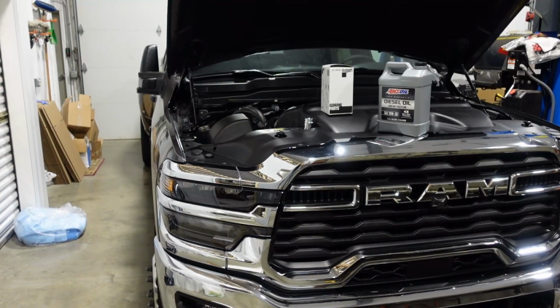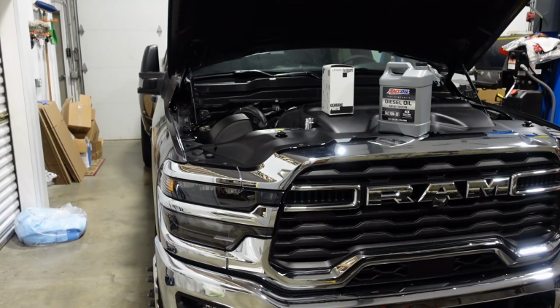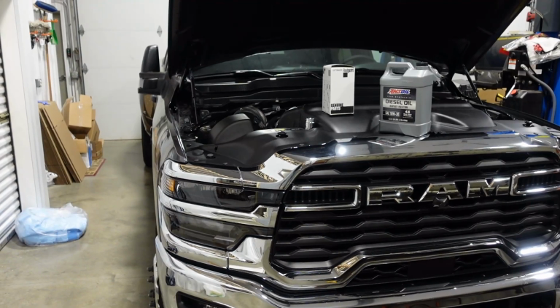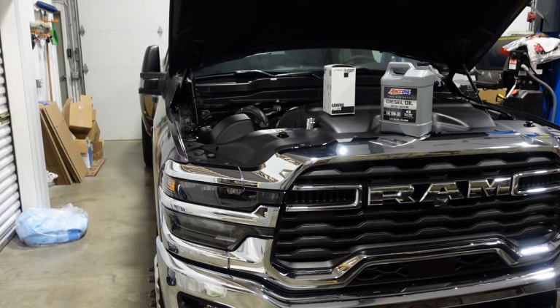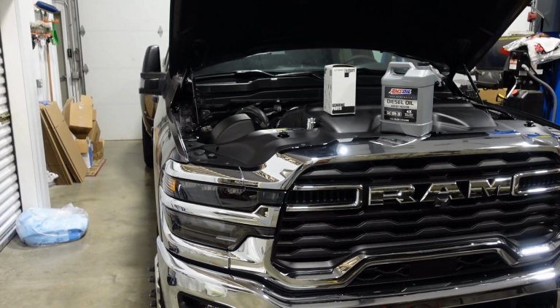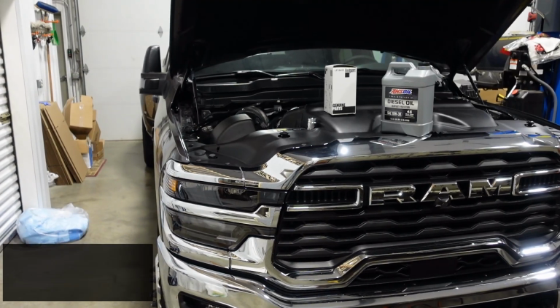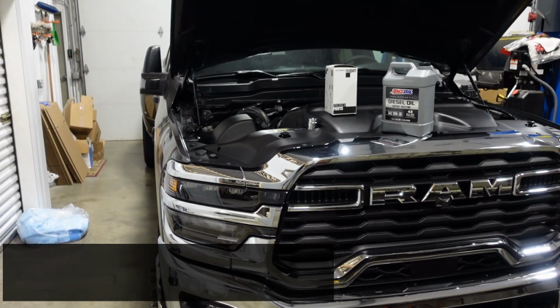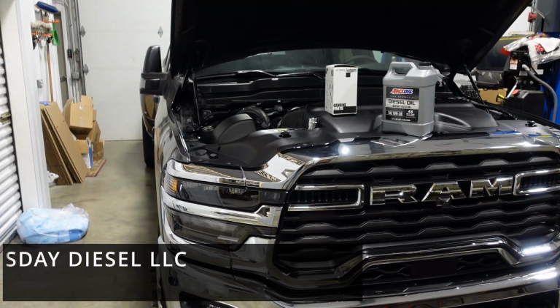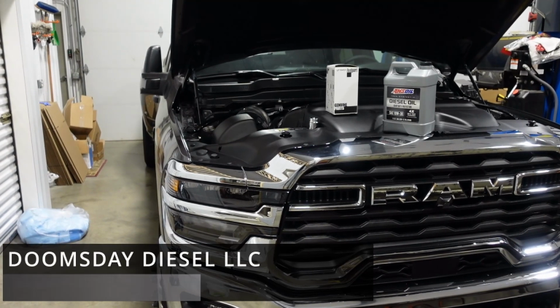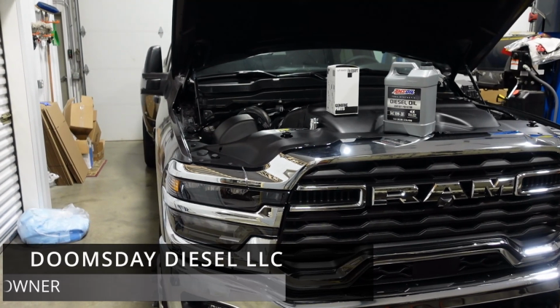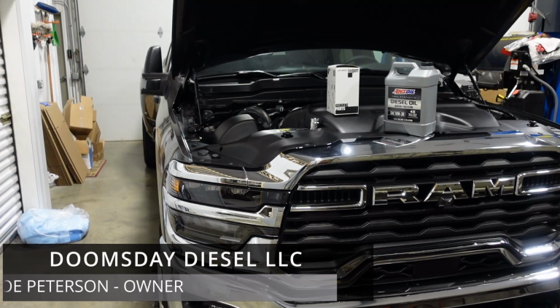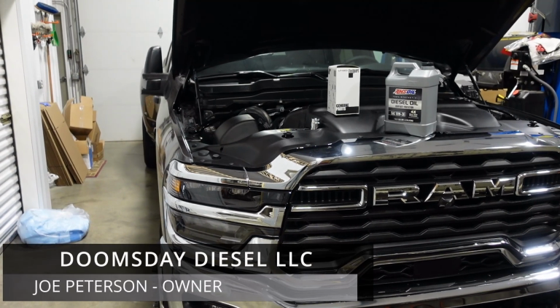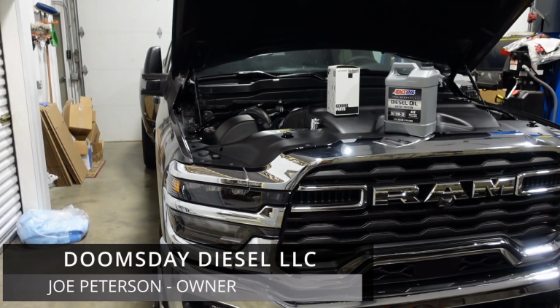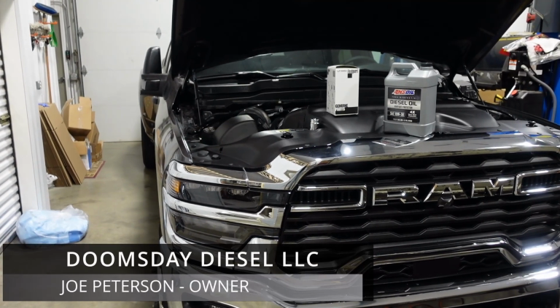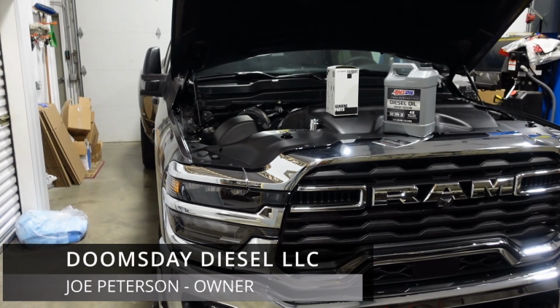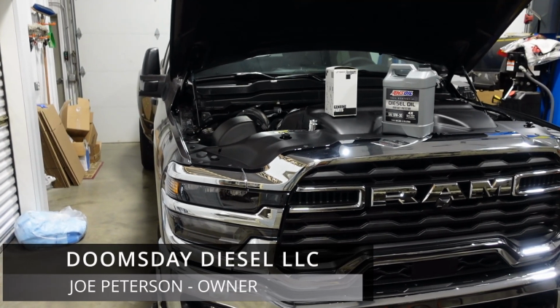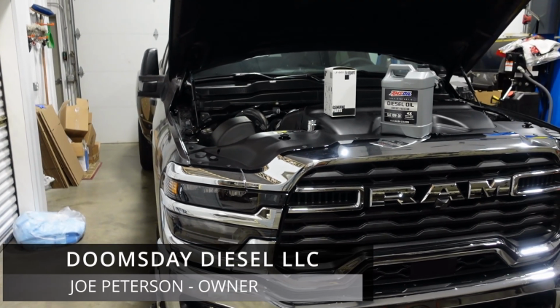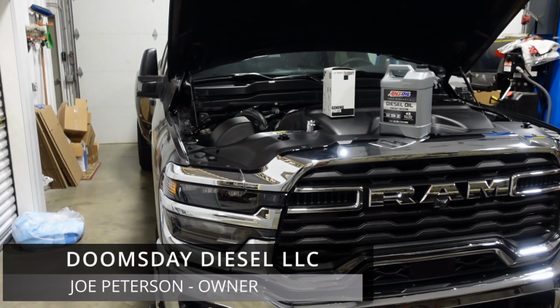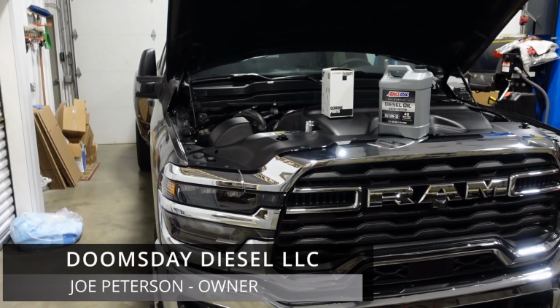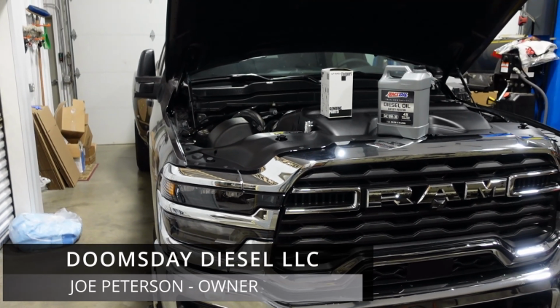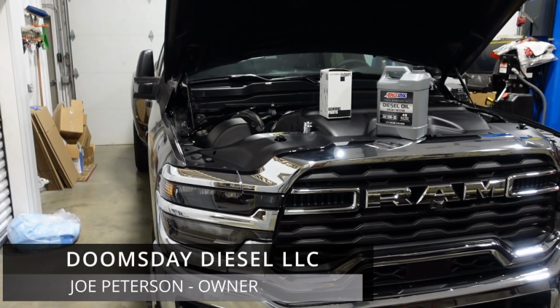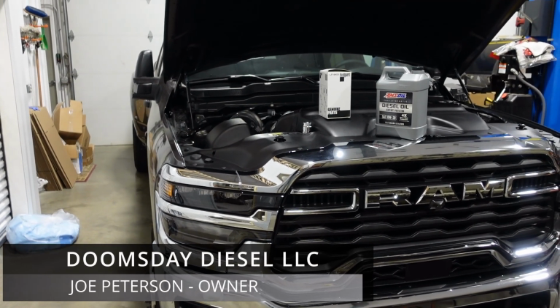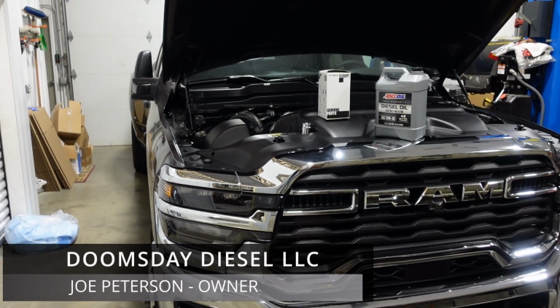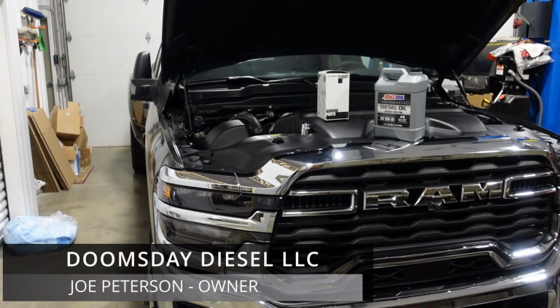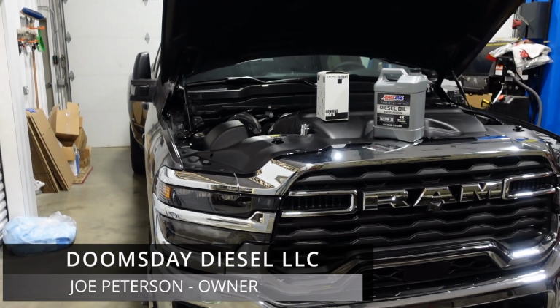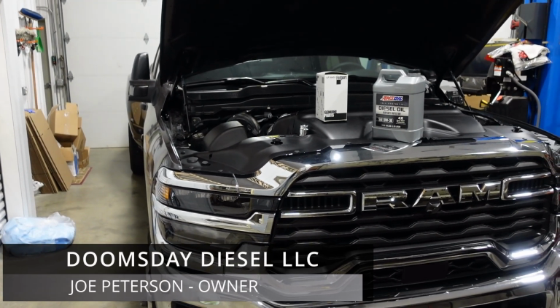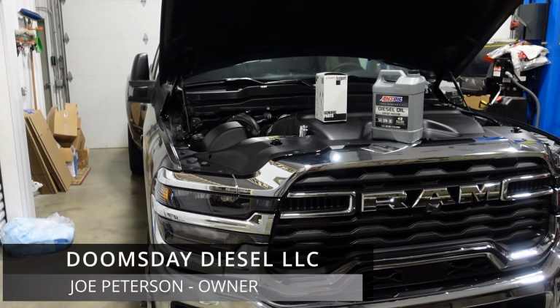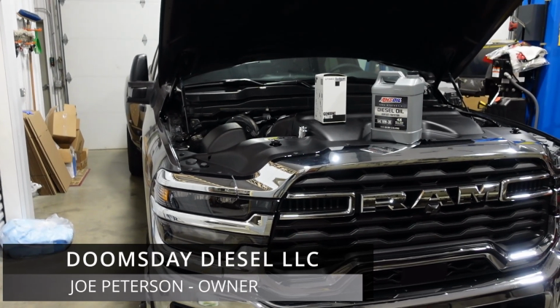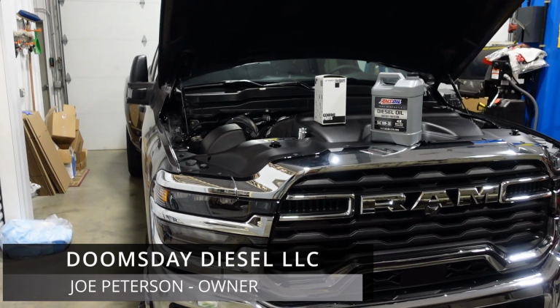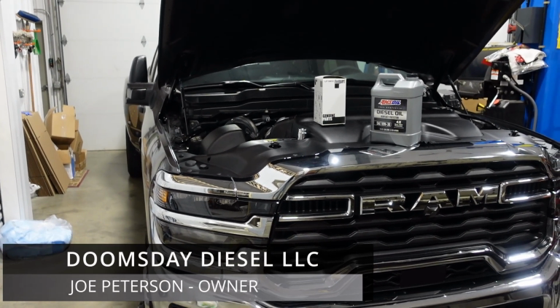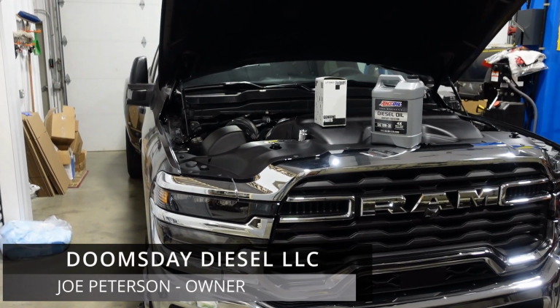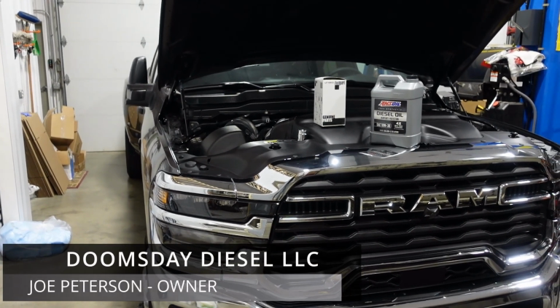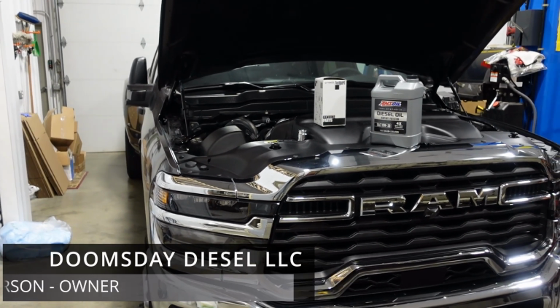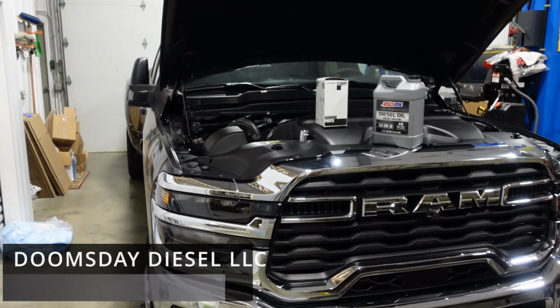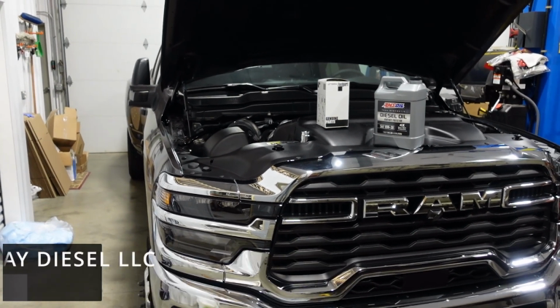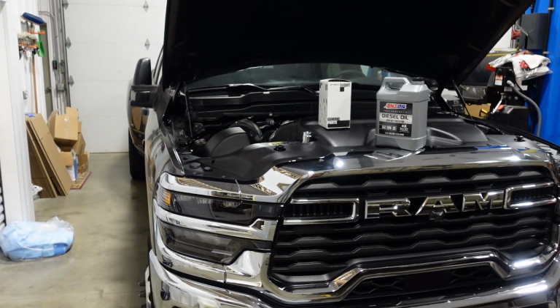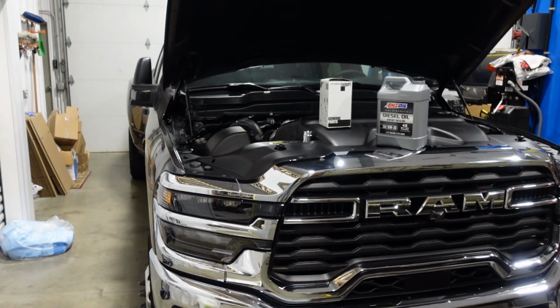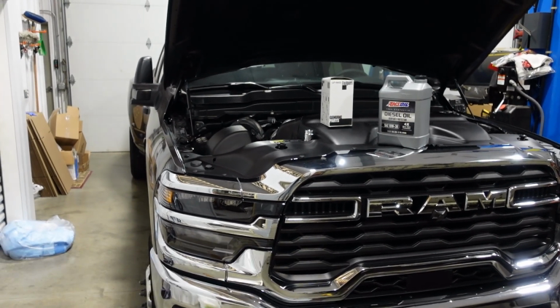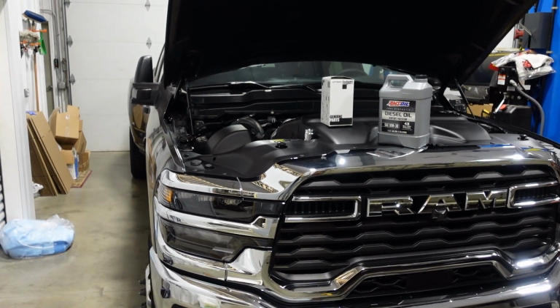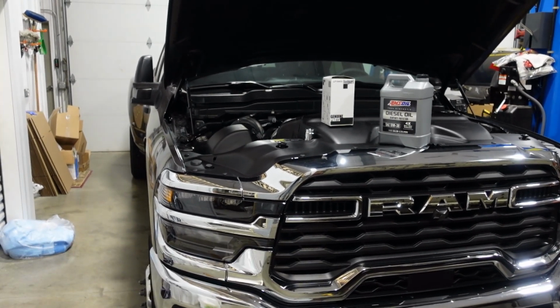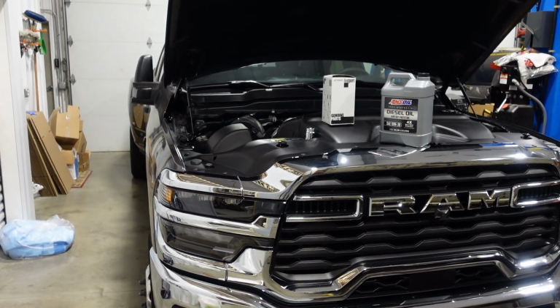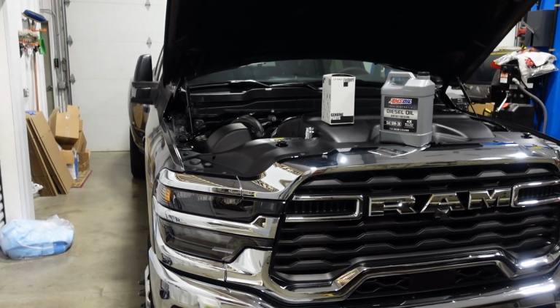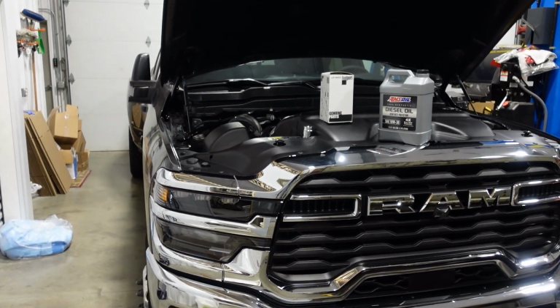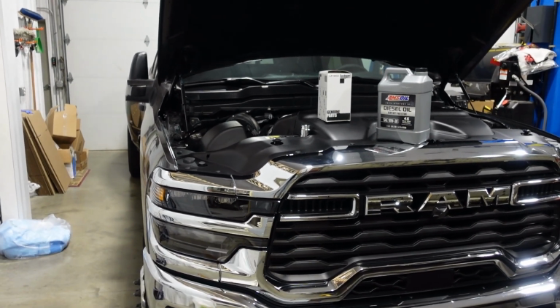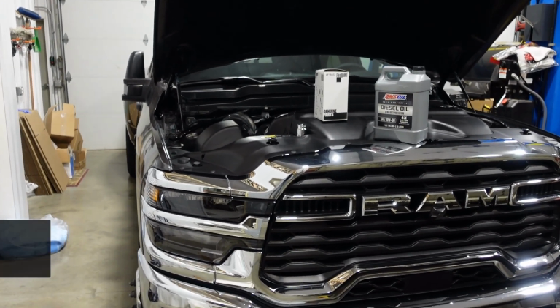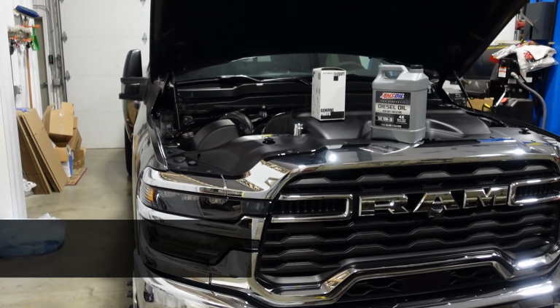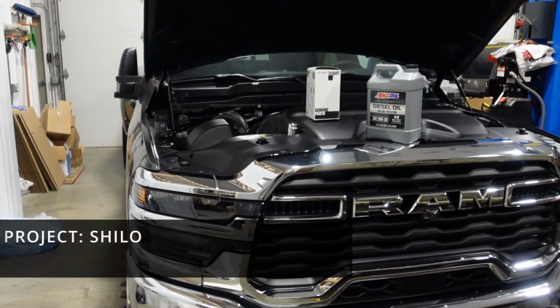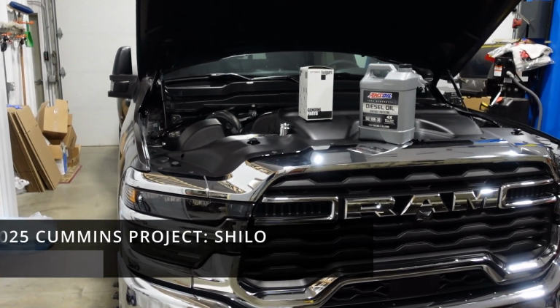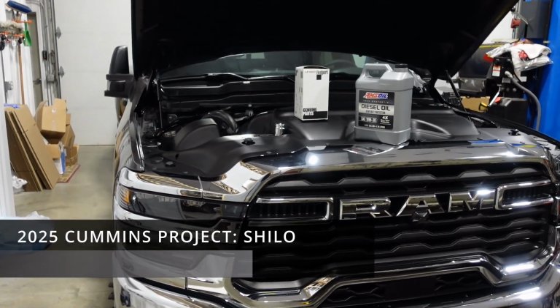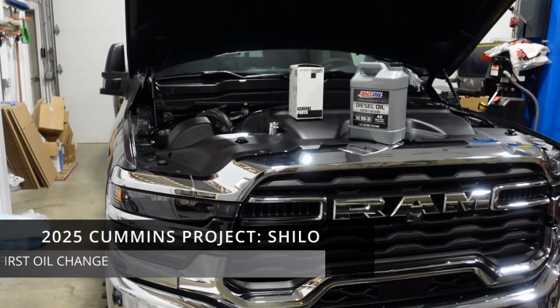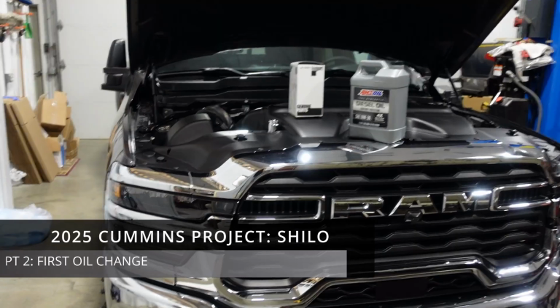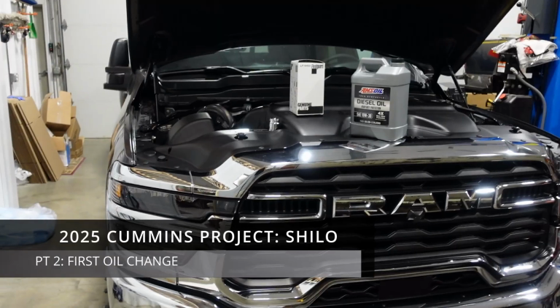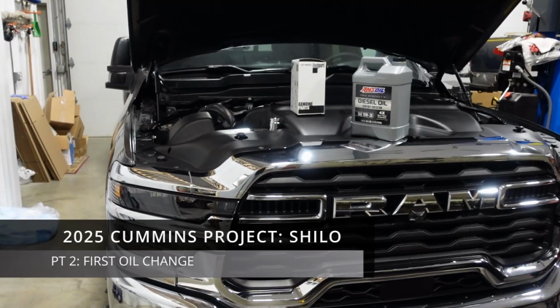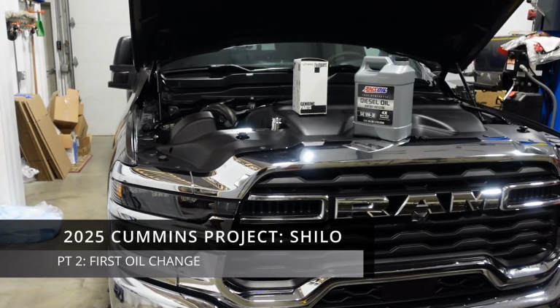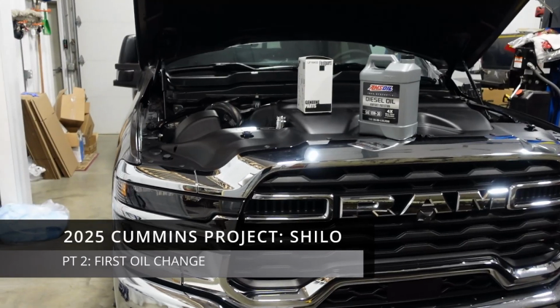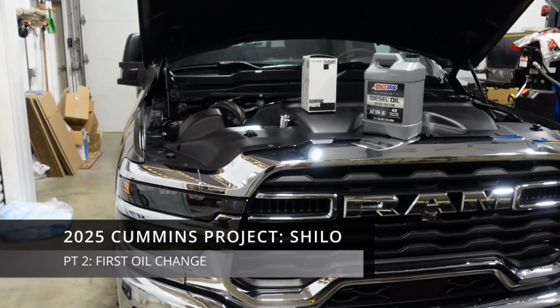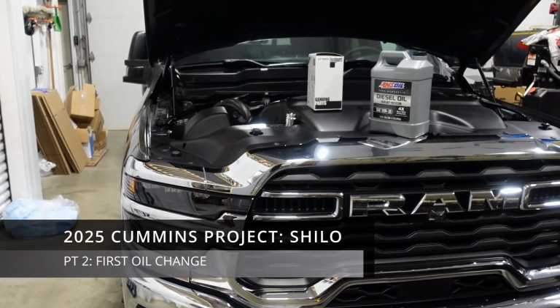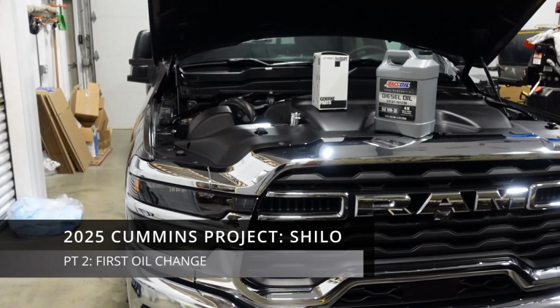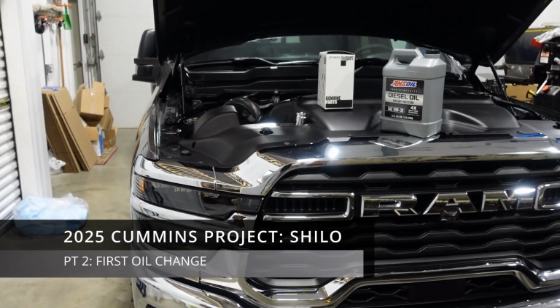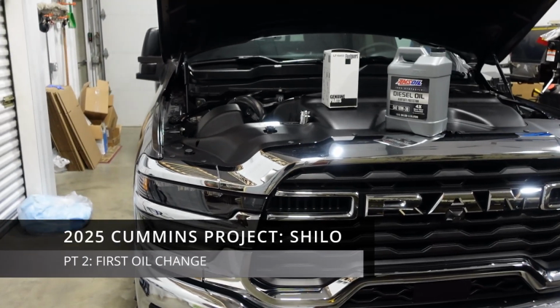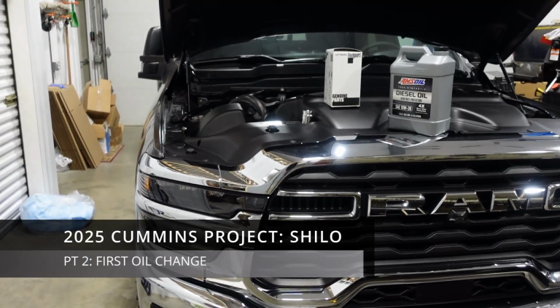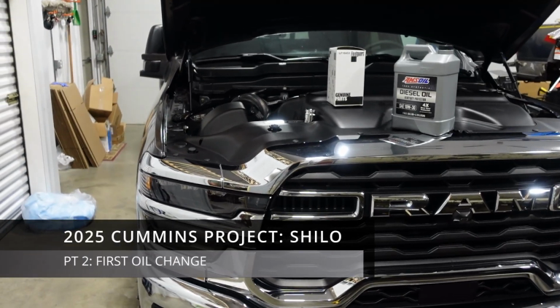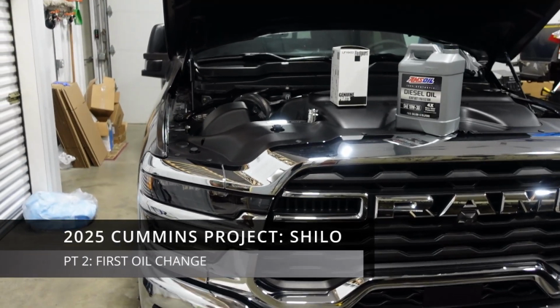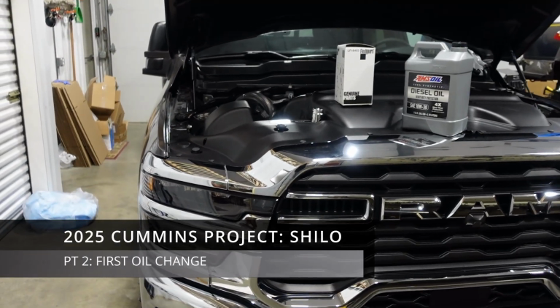You guys ready for your first oil change in a 2025 or newer Cummins? I'm going to give you the cliff notes right here.